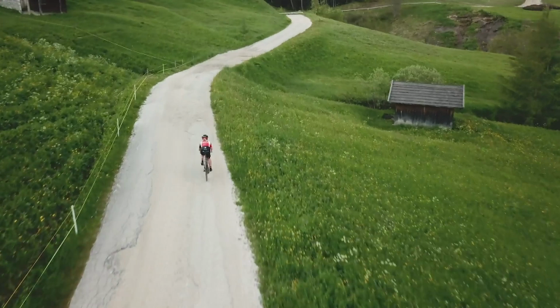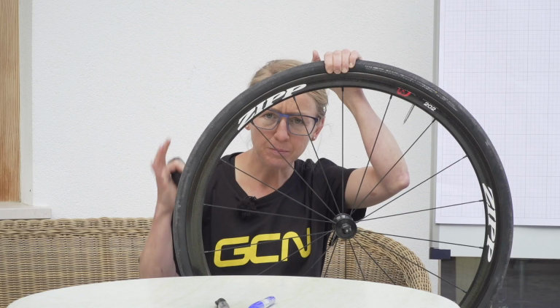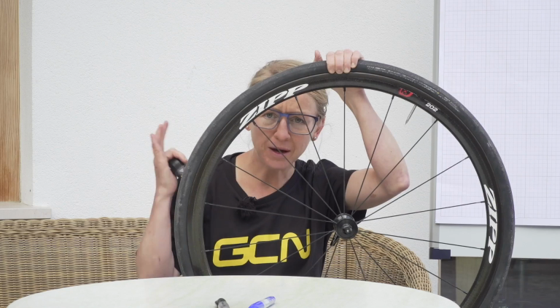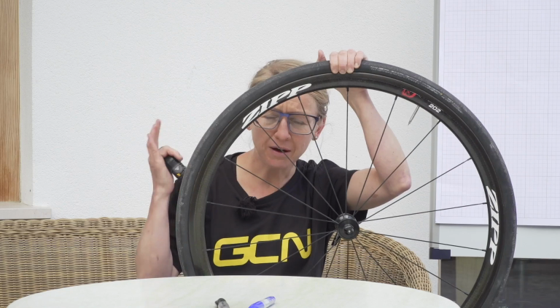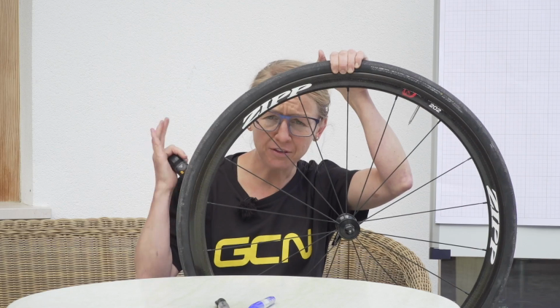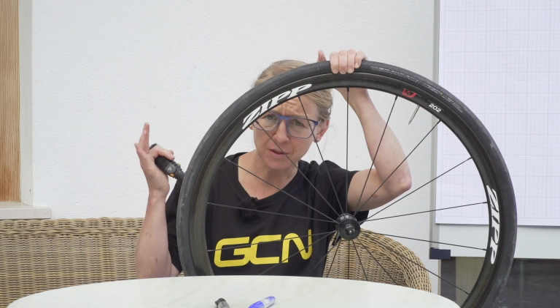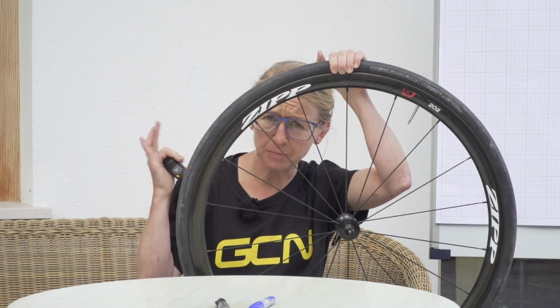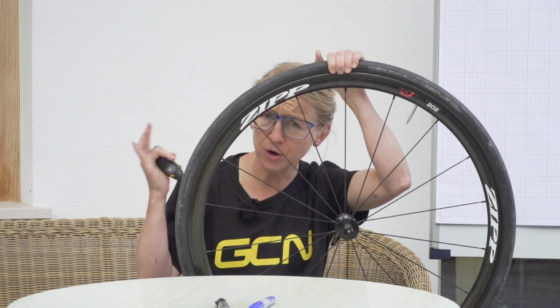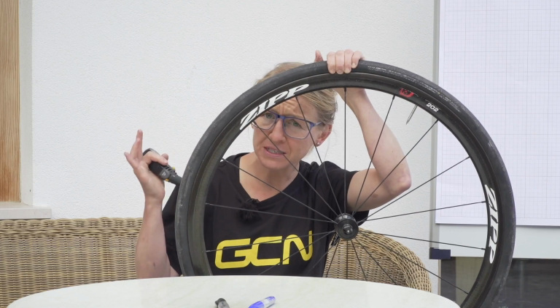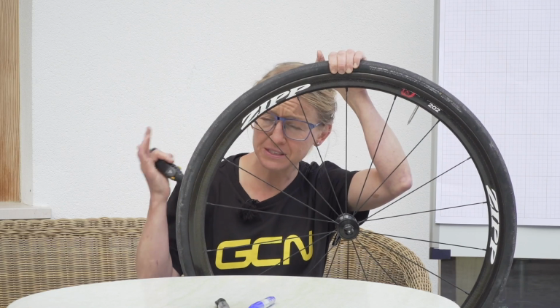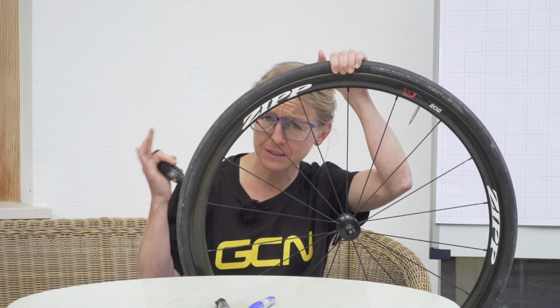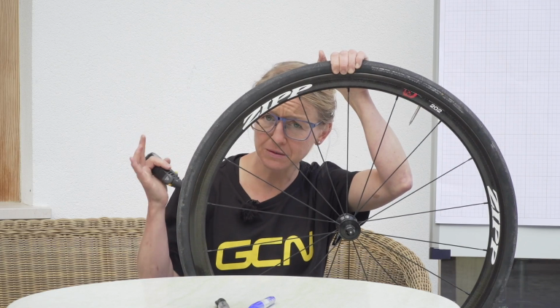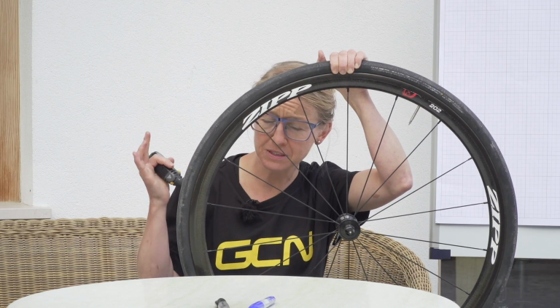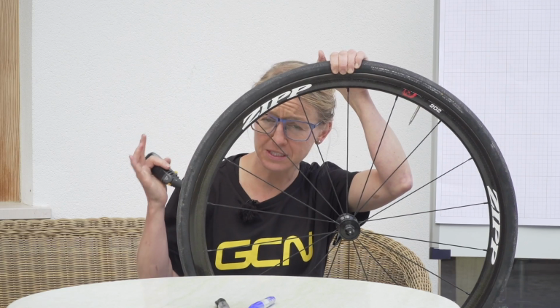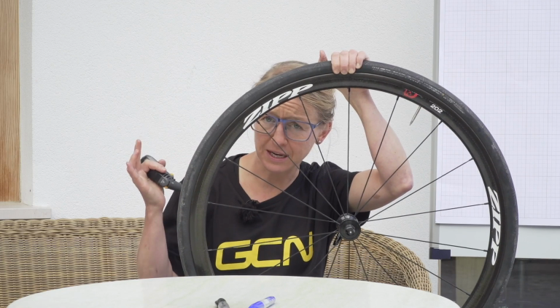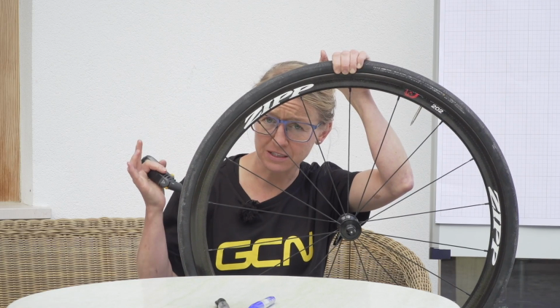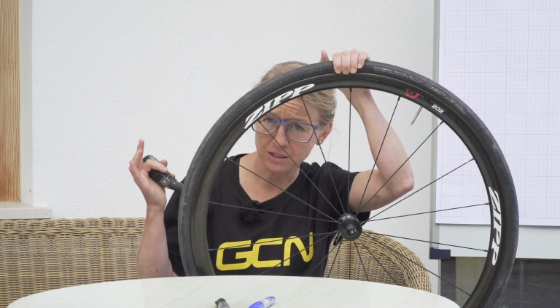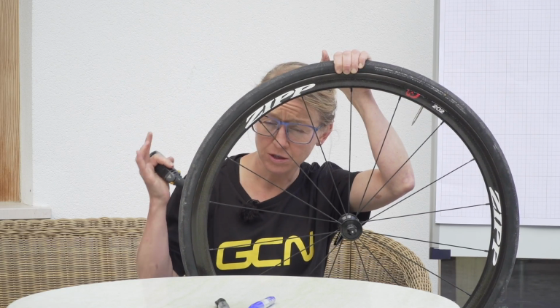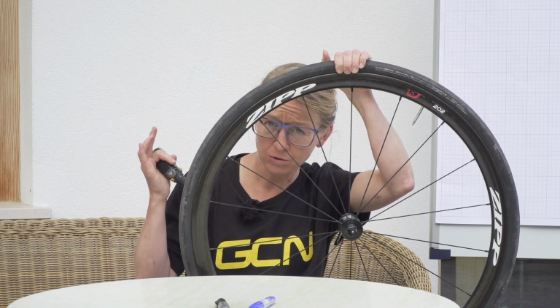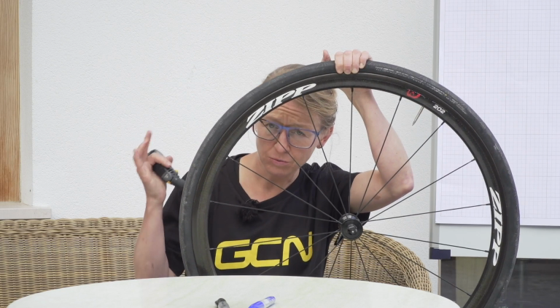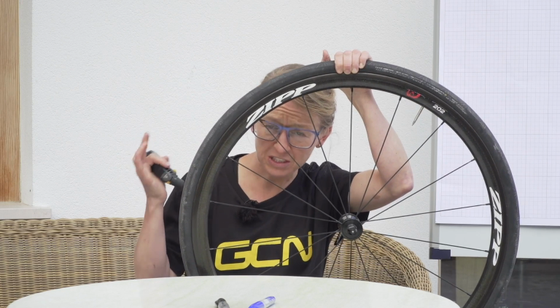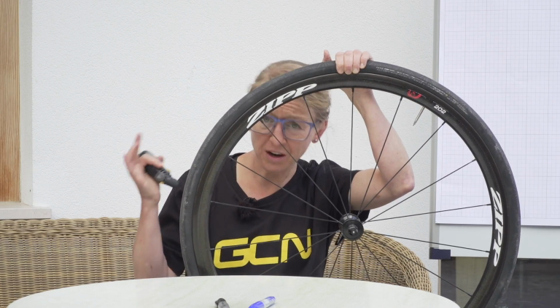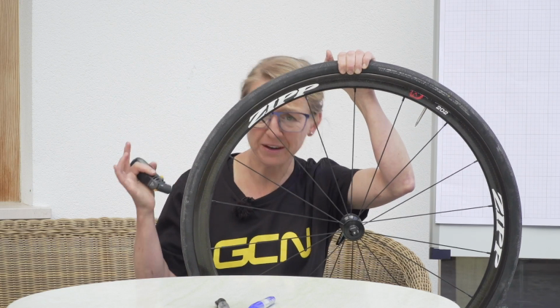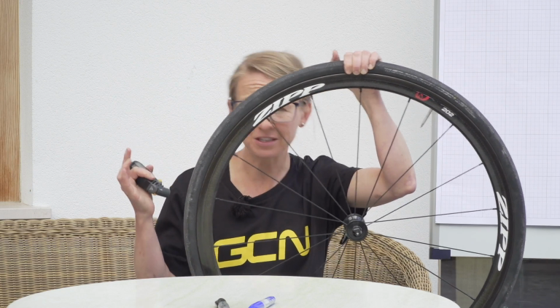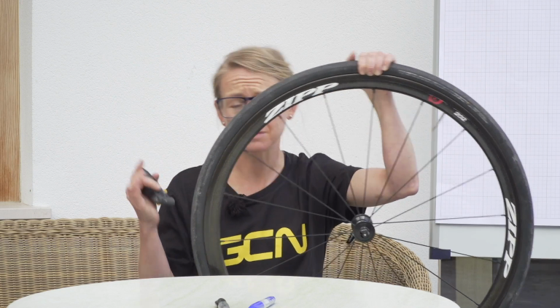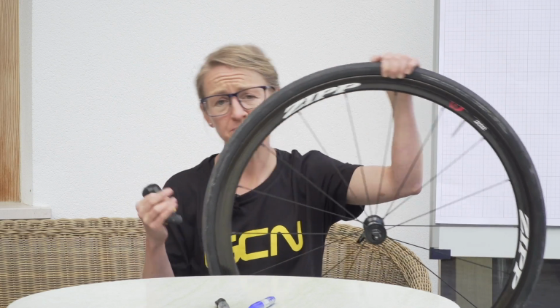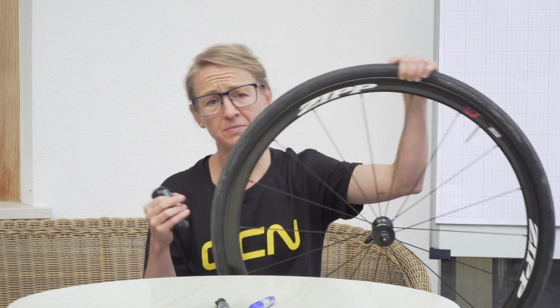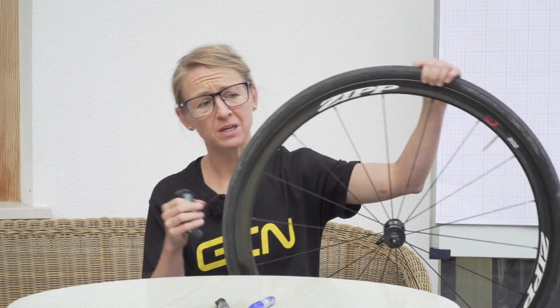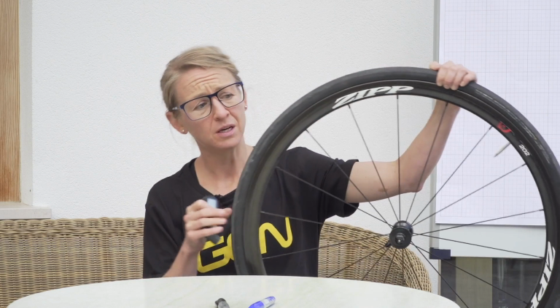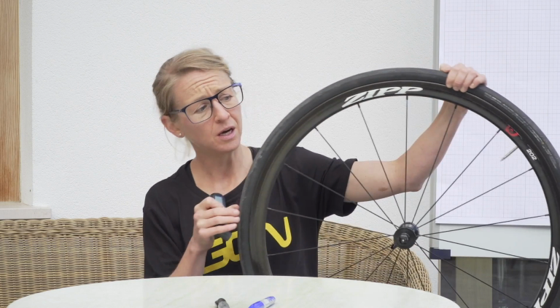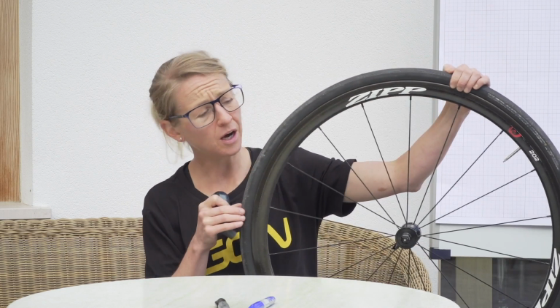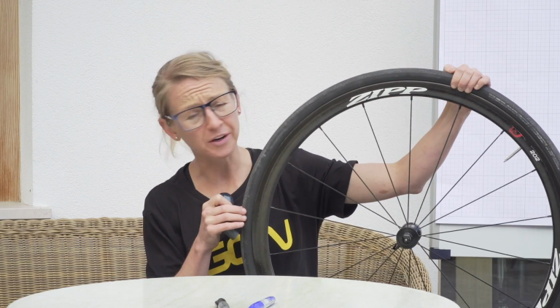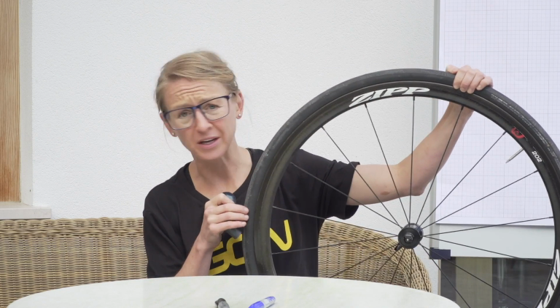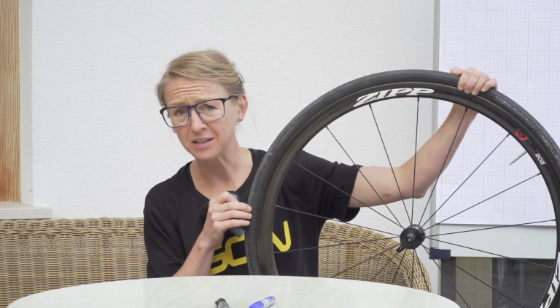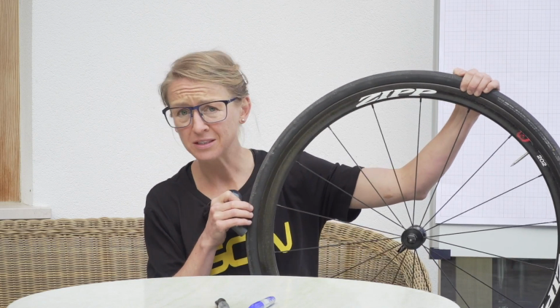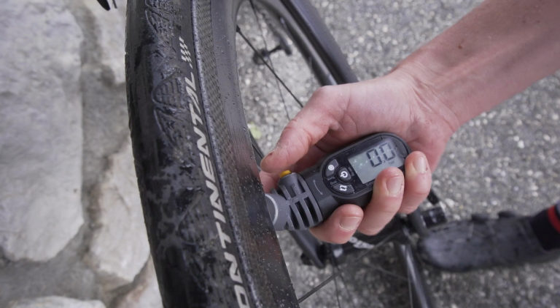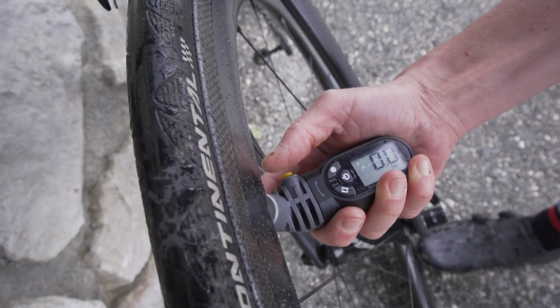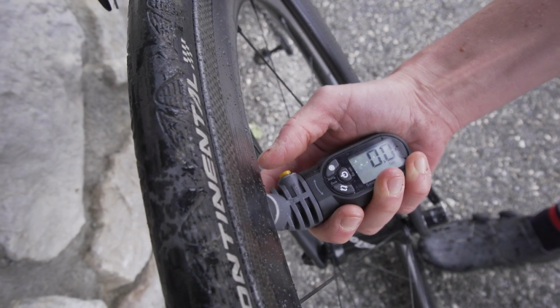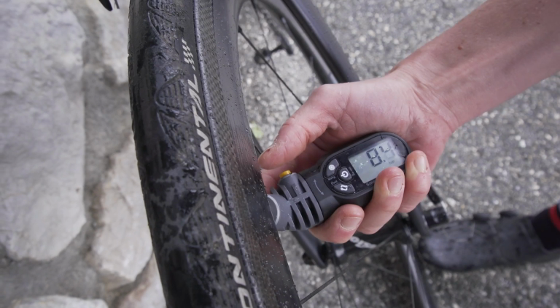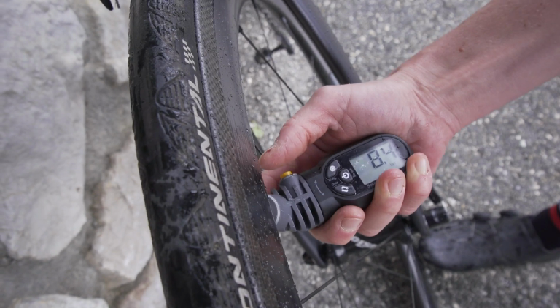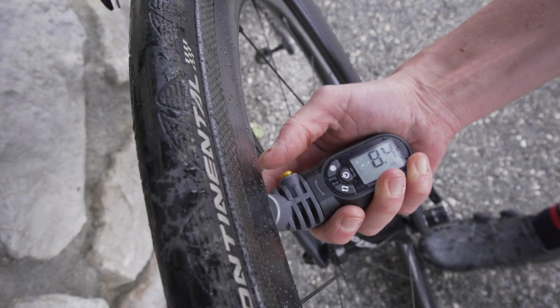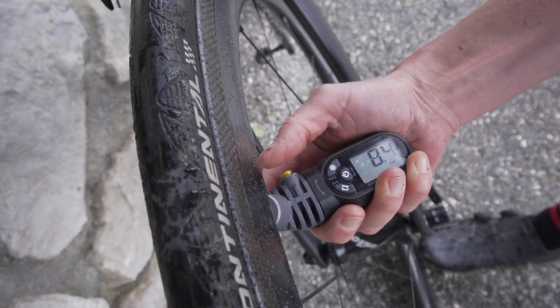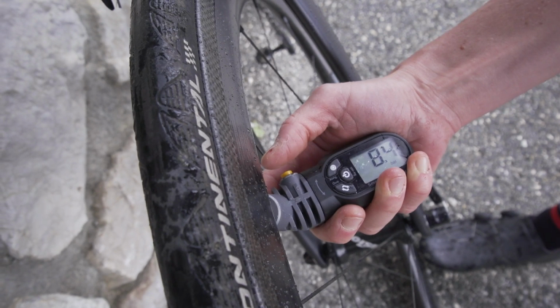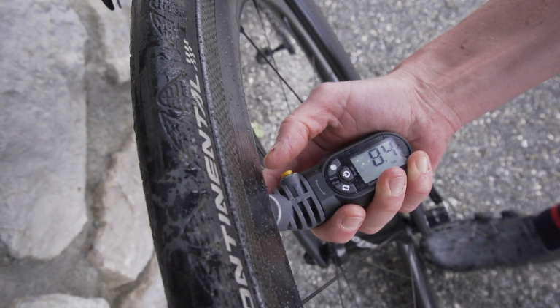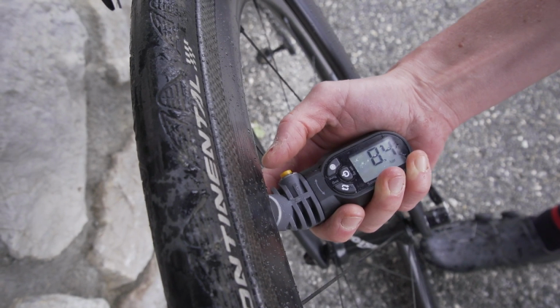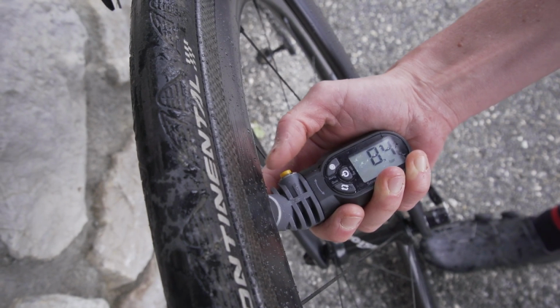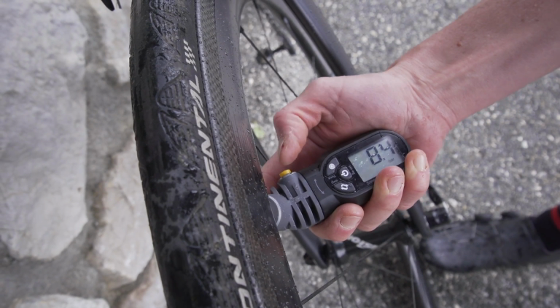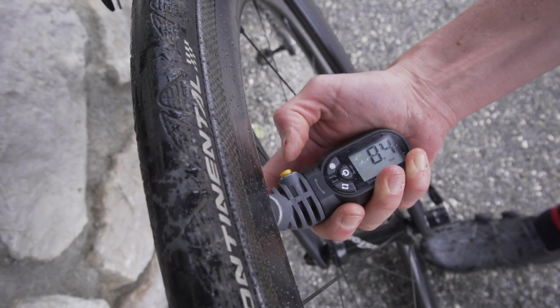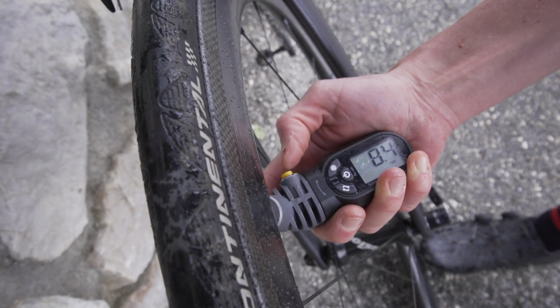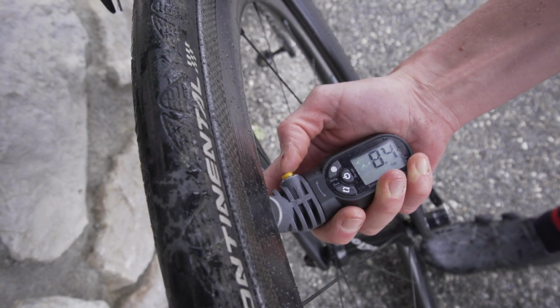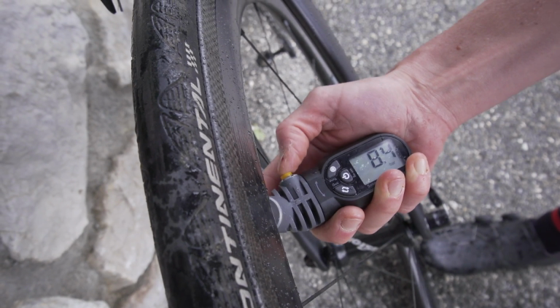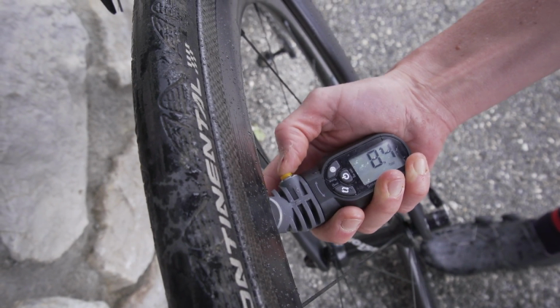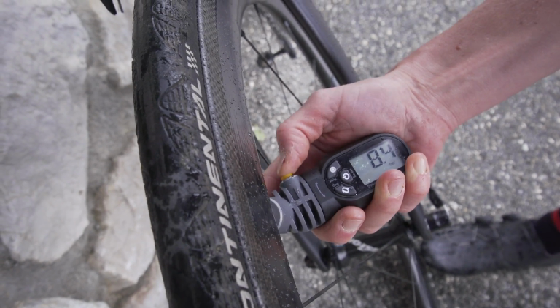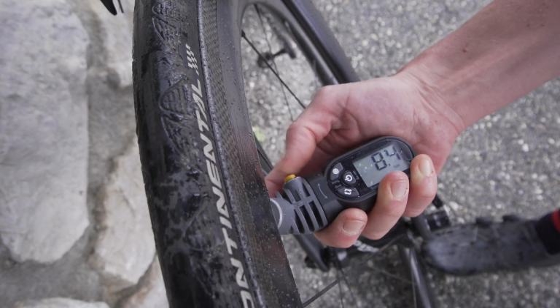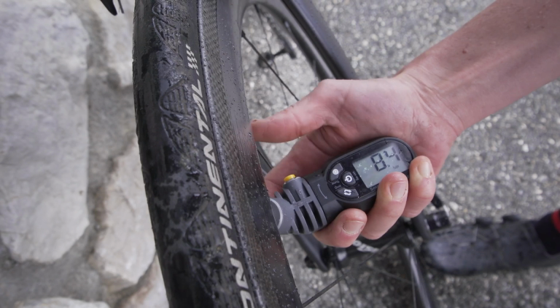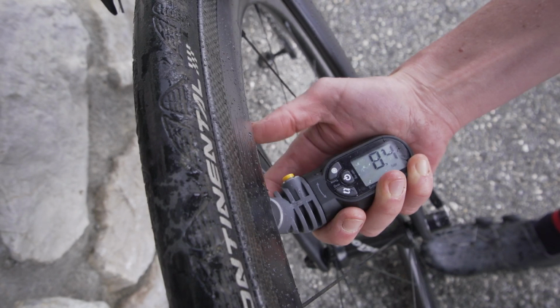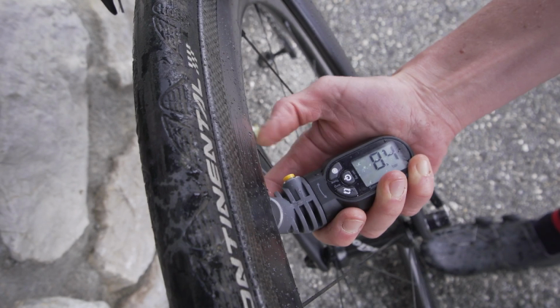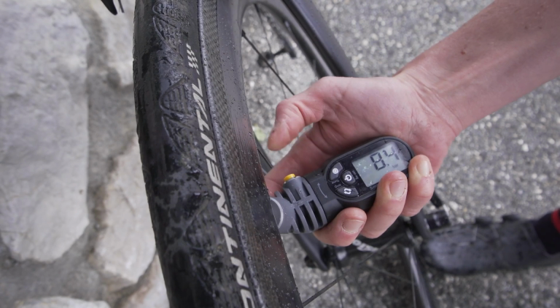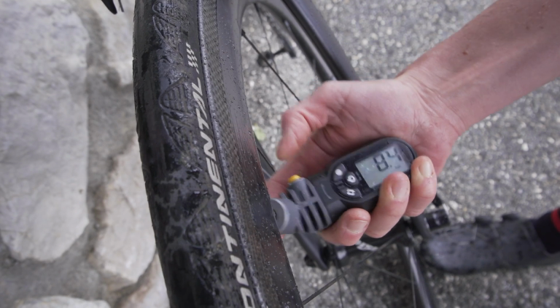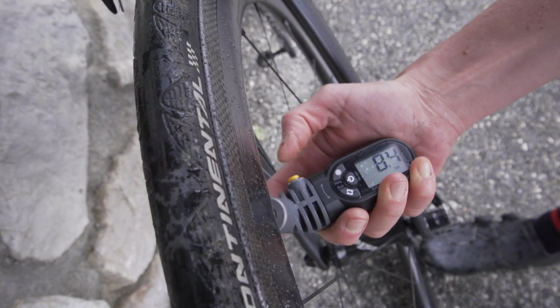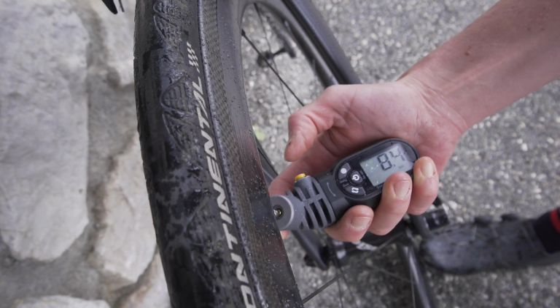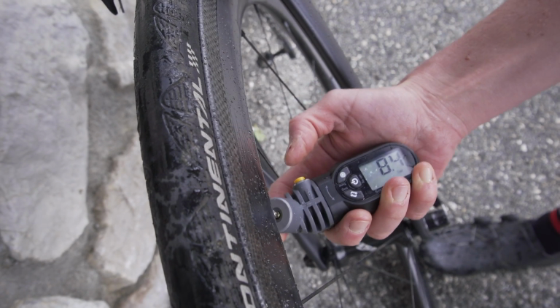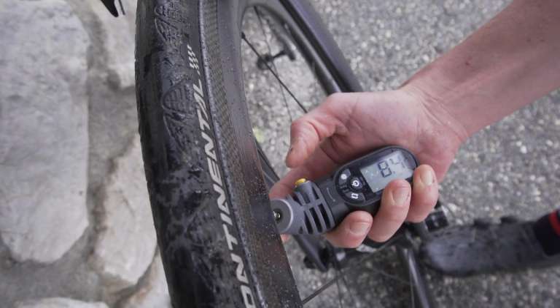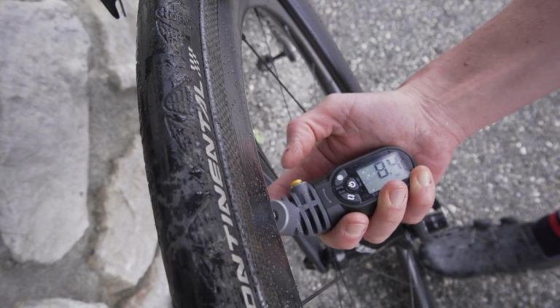But I think the point still stands. With tires, harder does not always mean faster. So let's take a look at why.